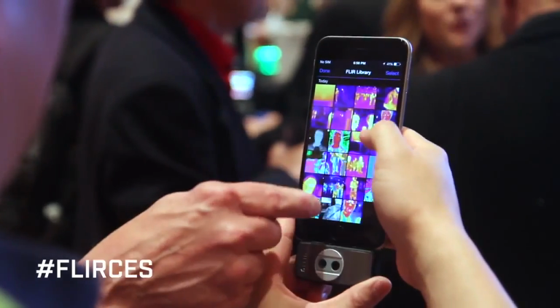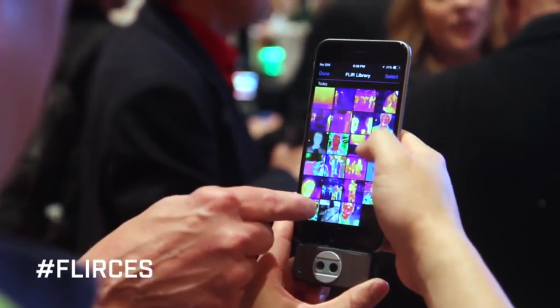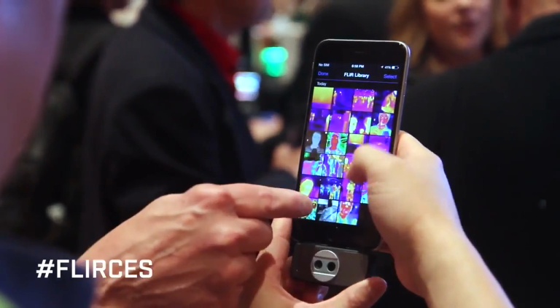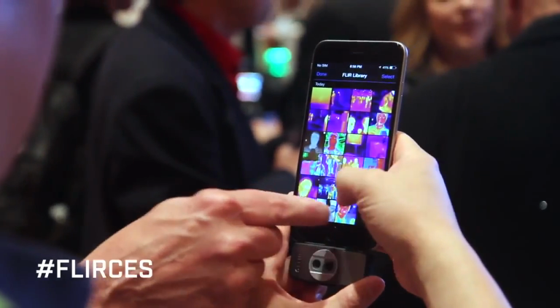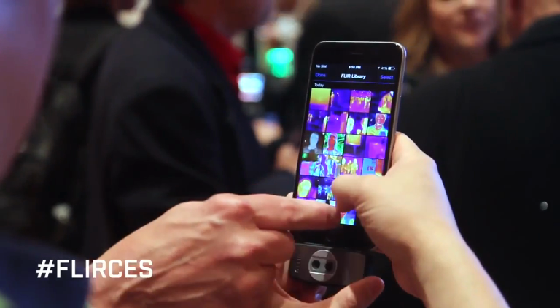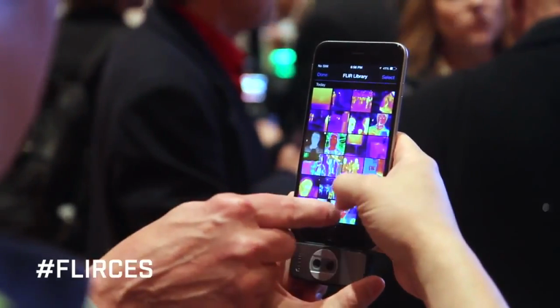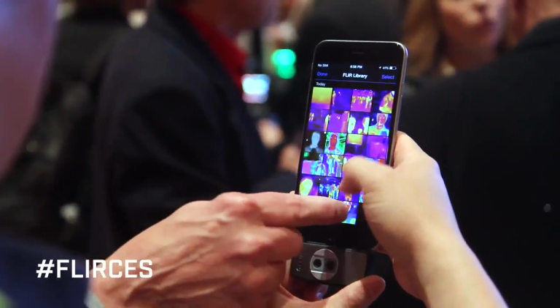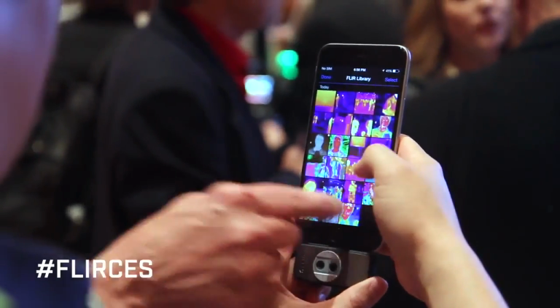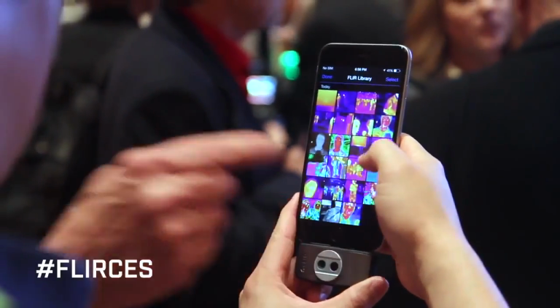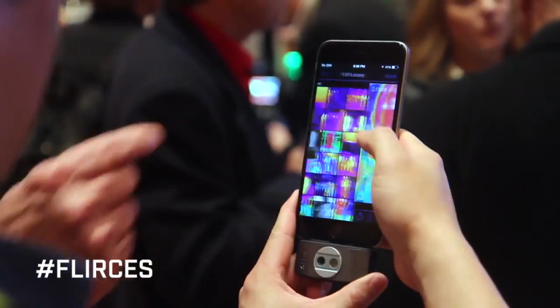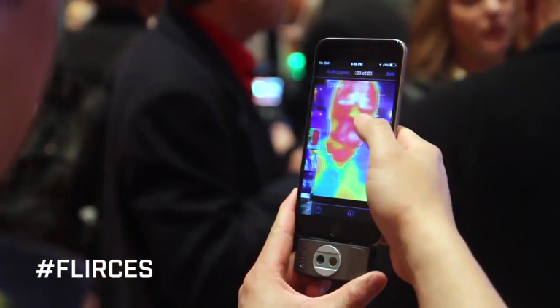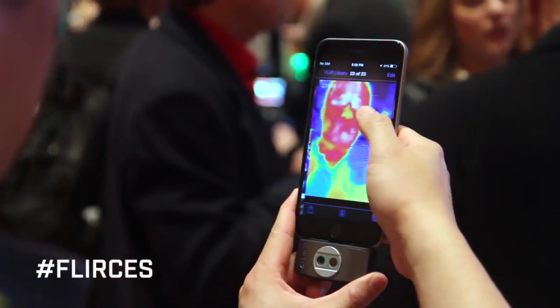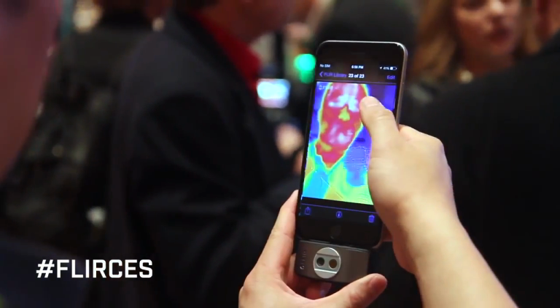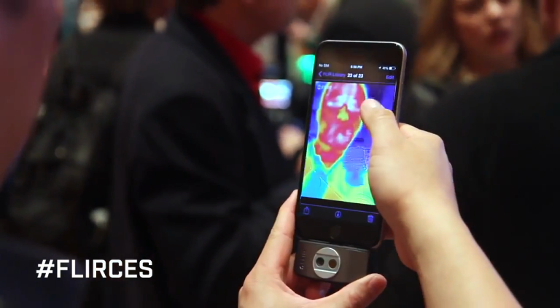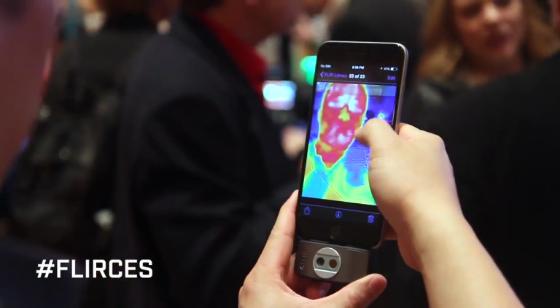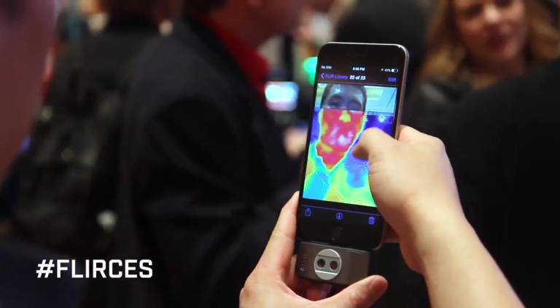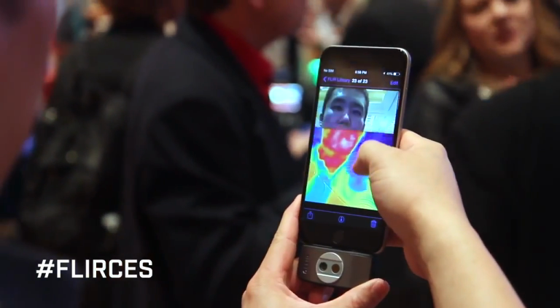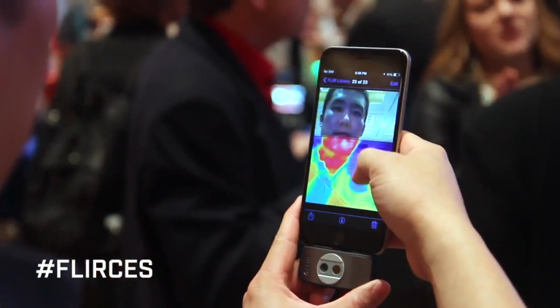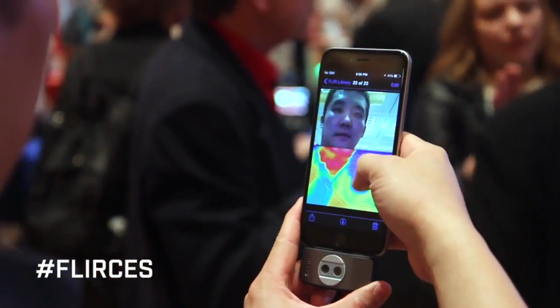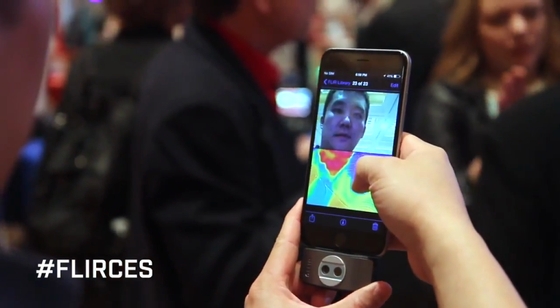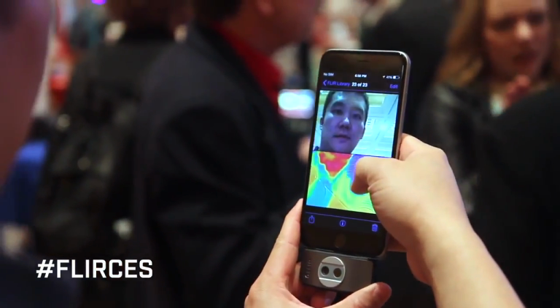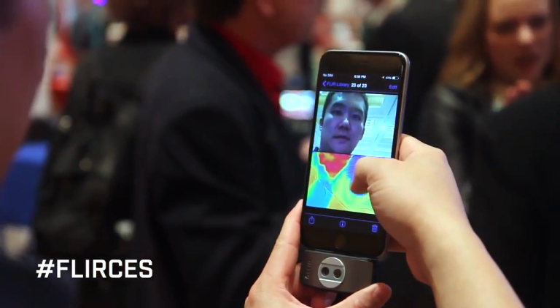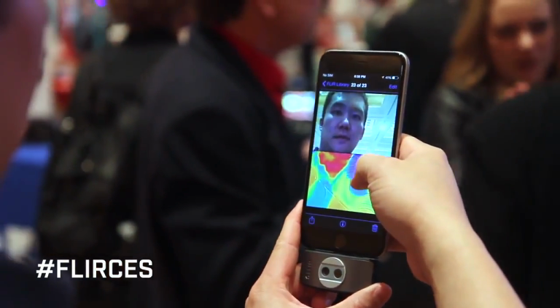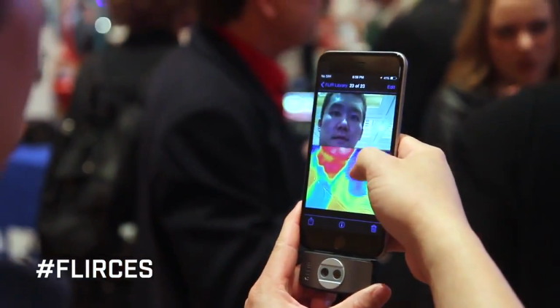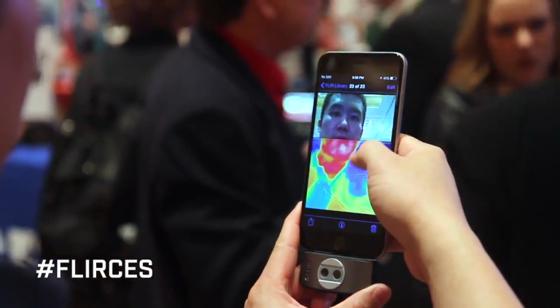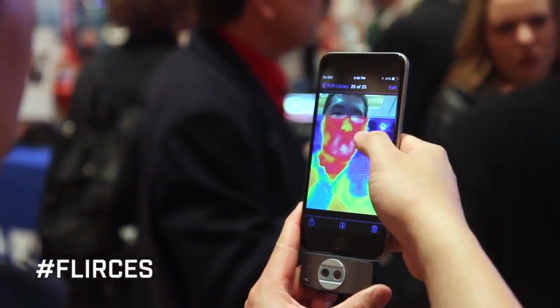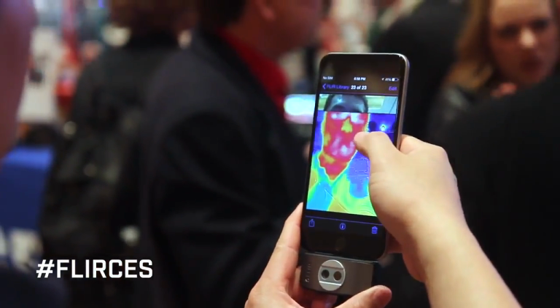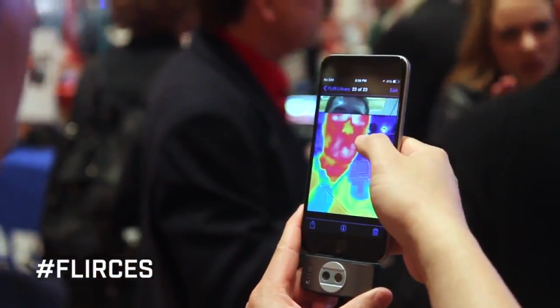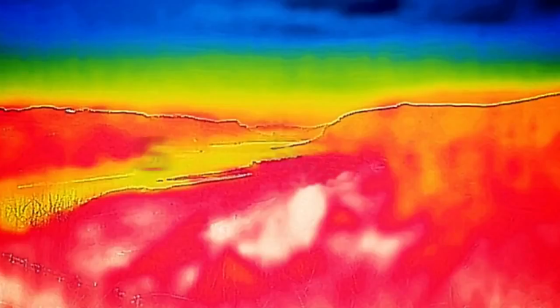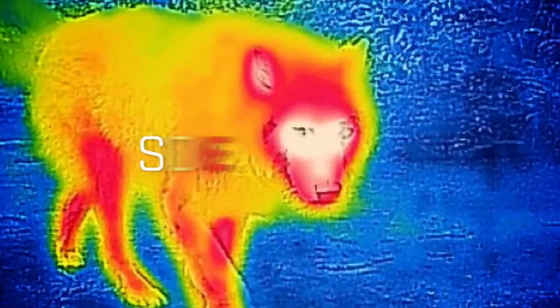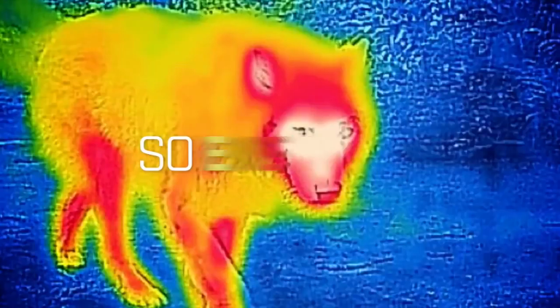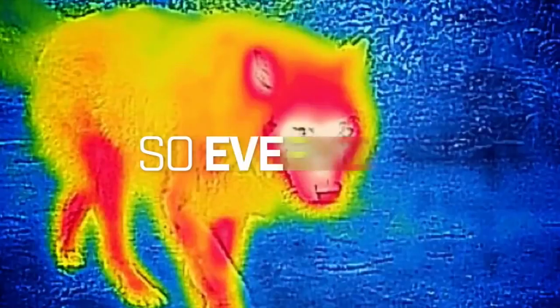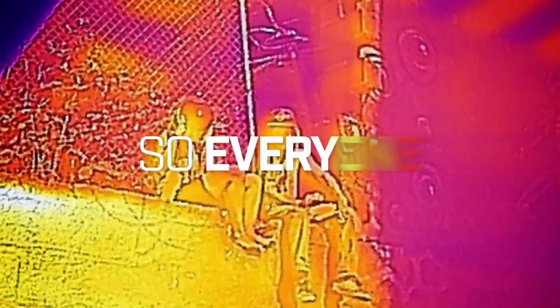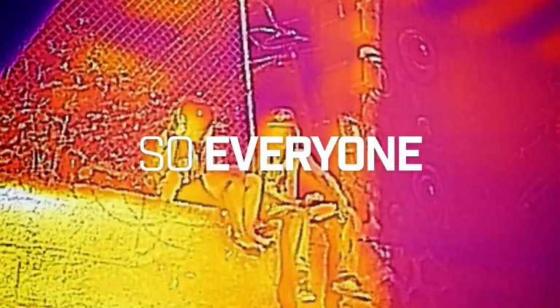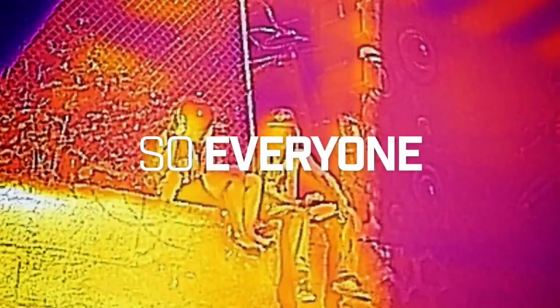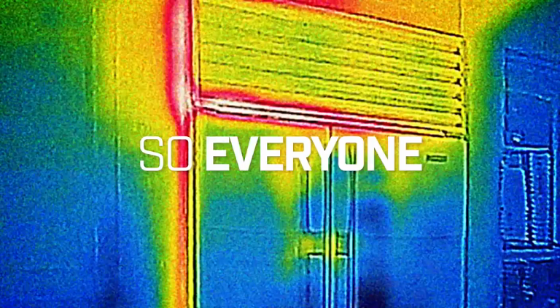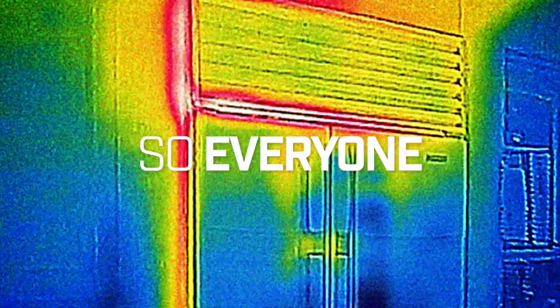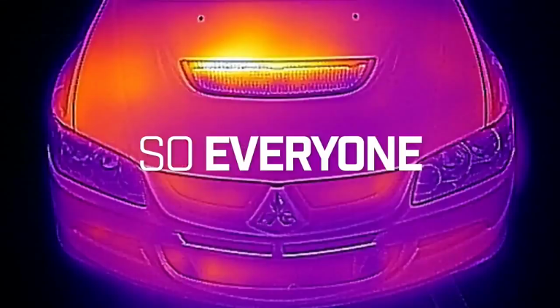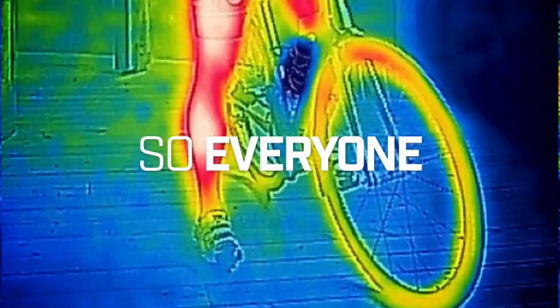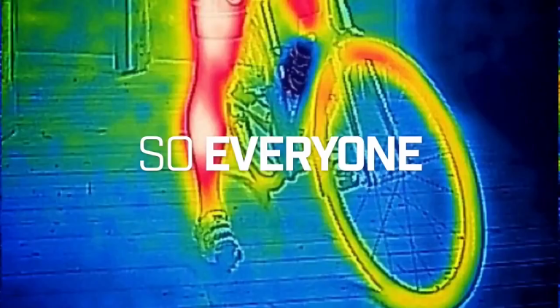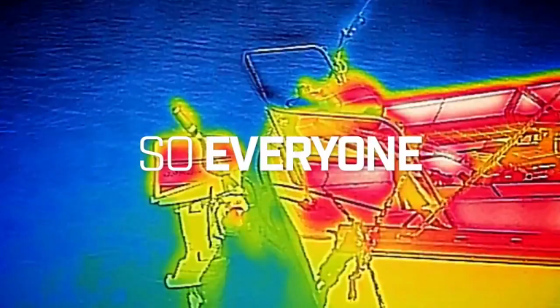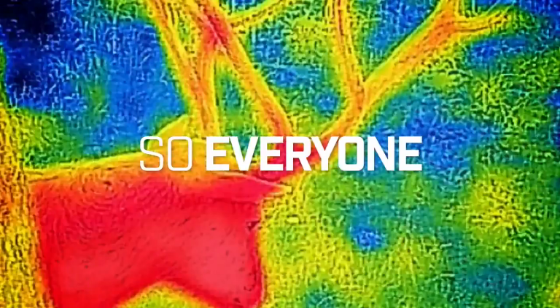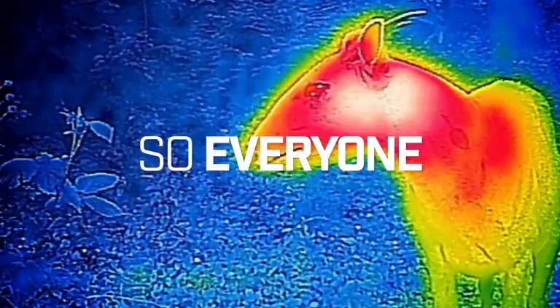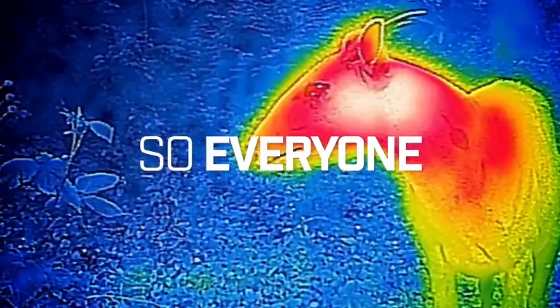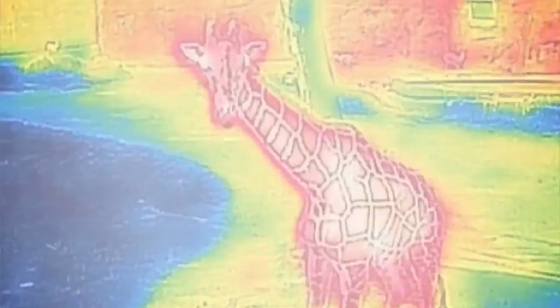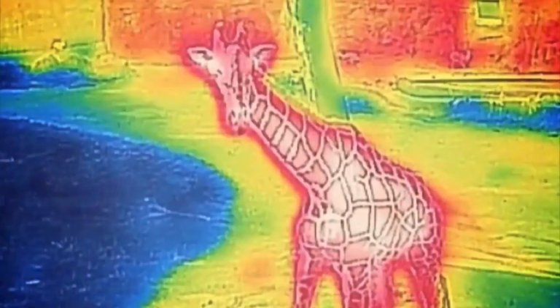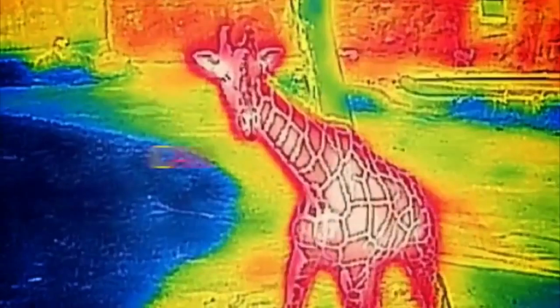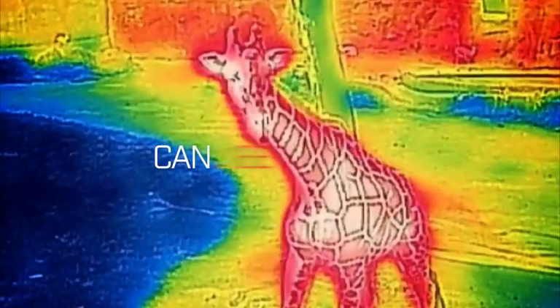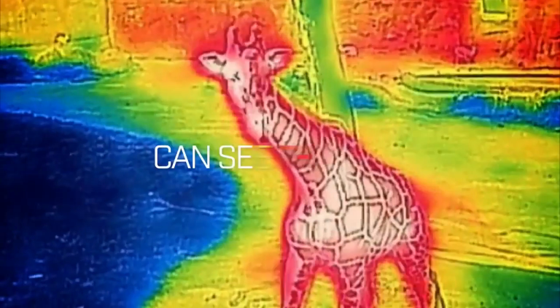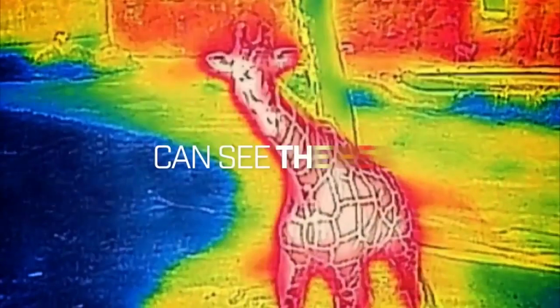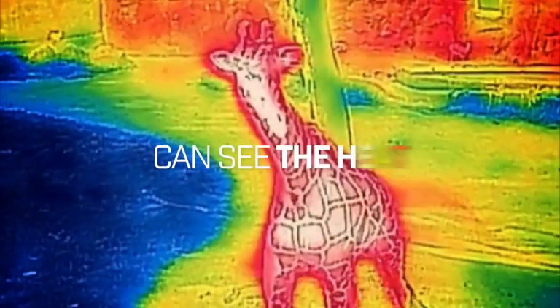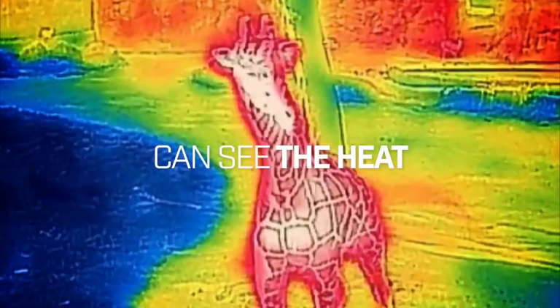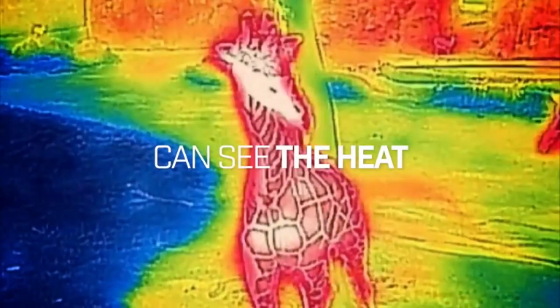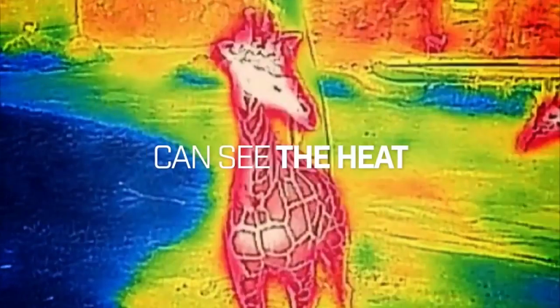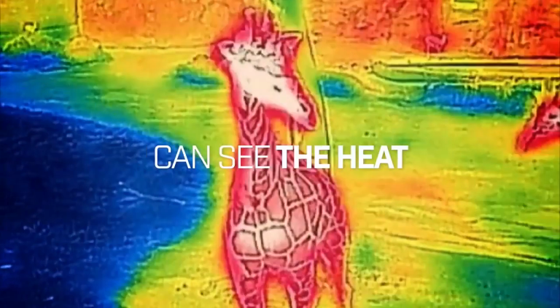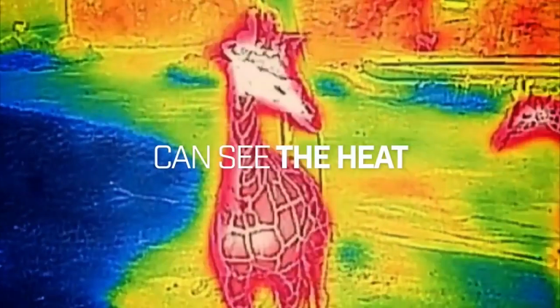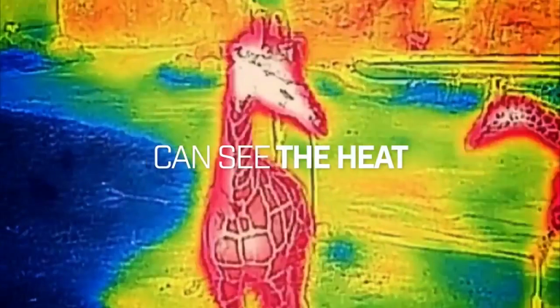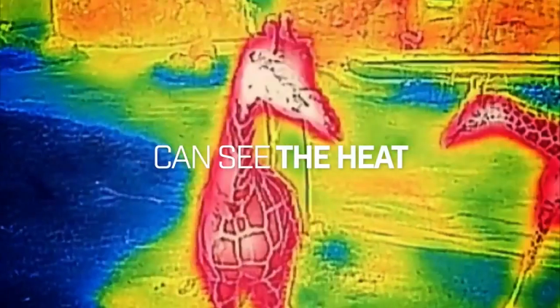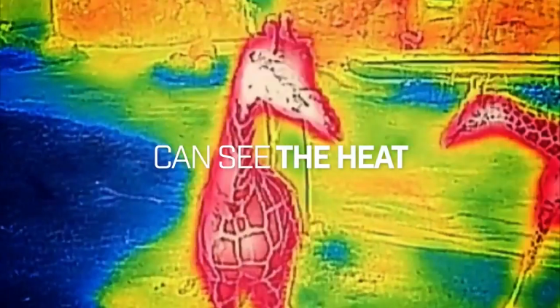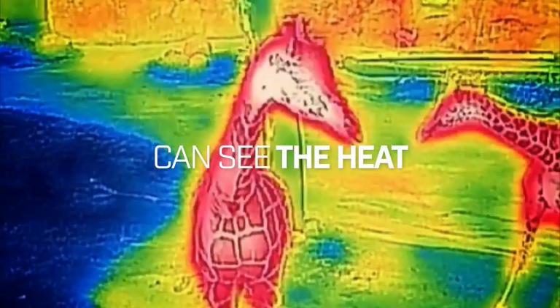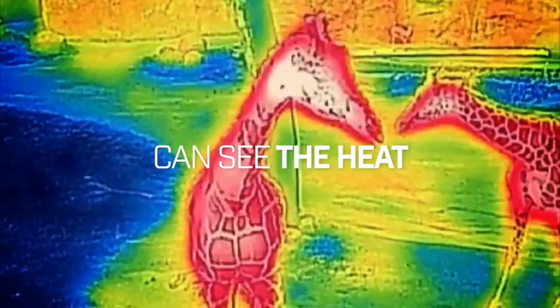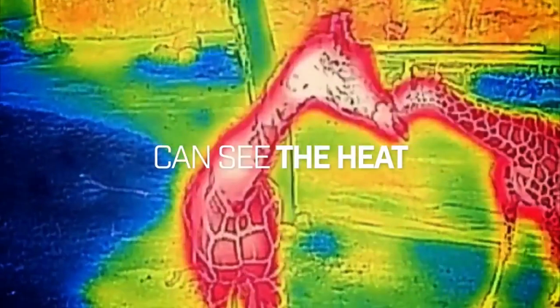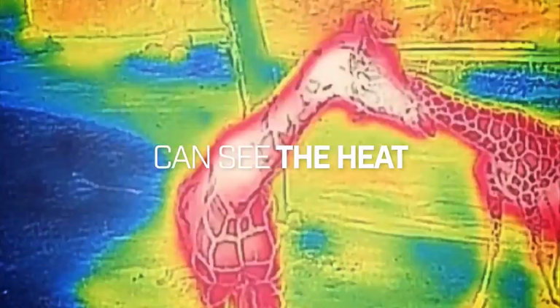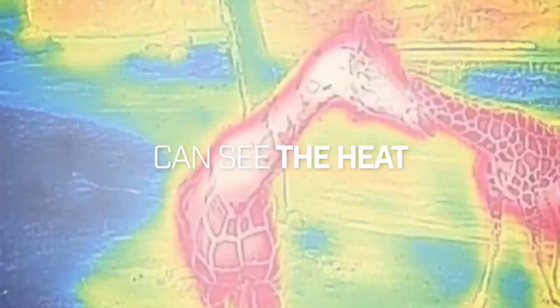When you have a thermal sensor like FLIR ONE, and you can detect that heat and then visualize it in an image, it allows you to do some amazing things.